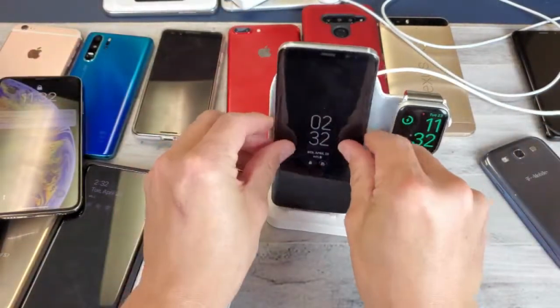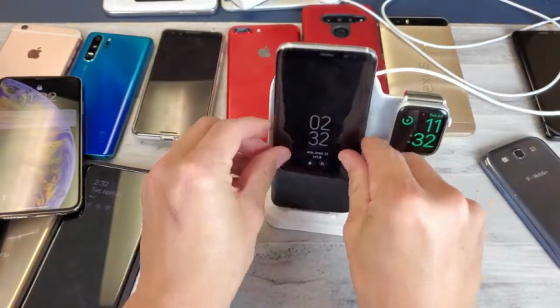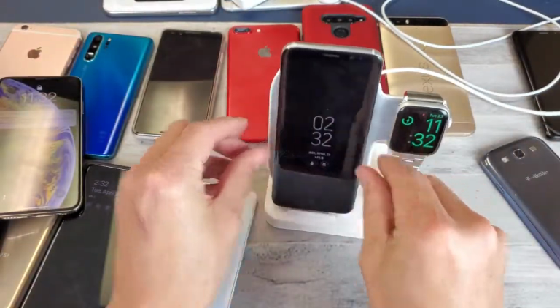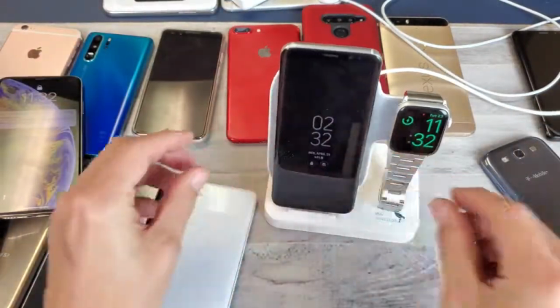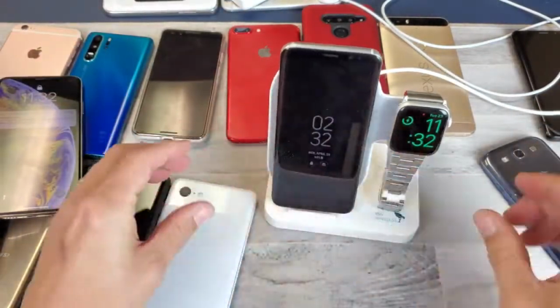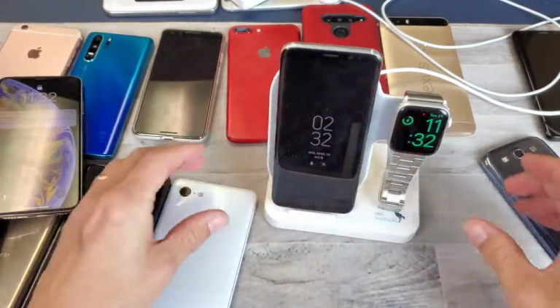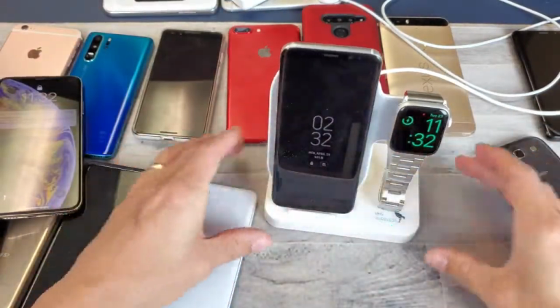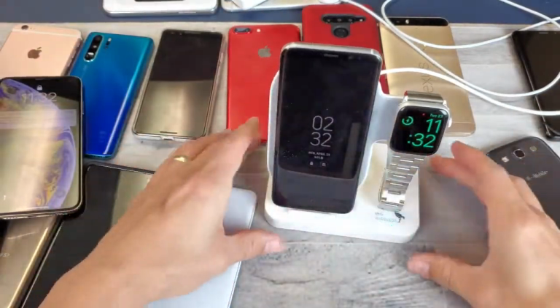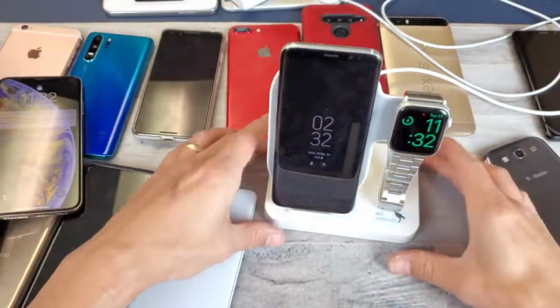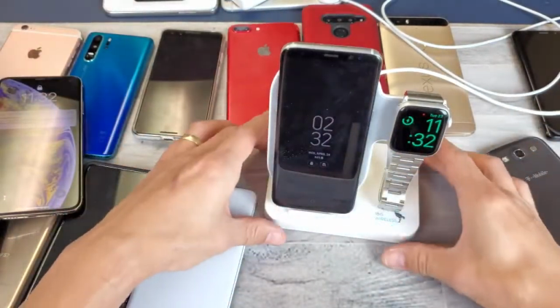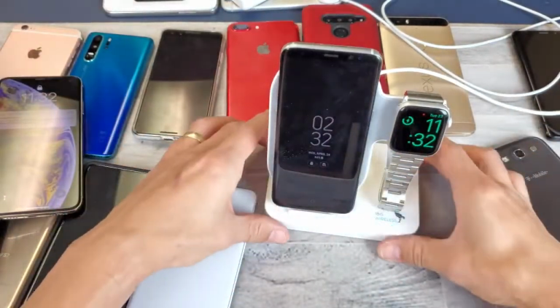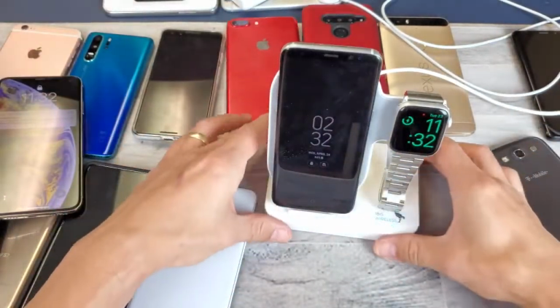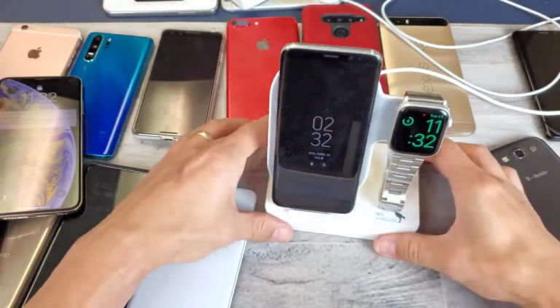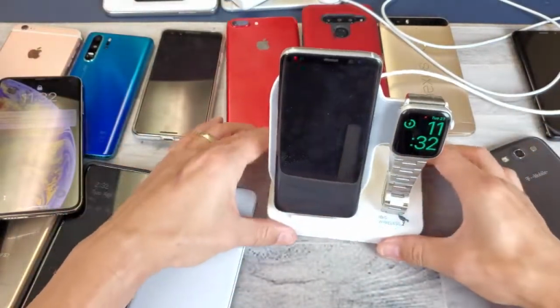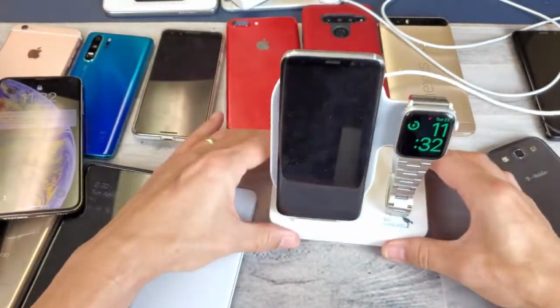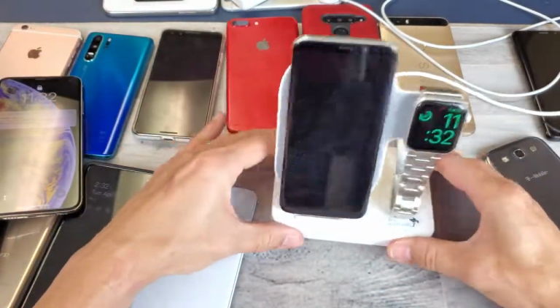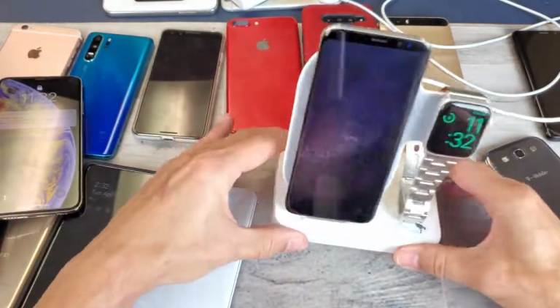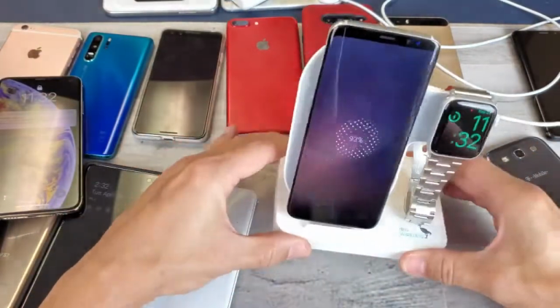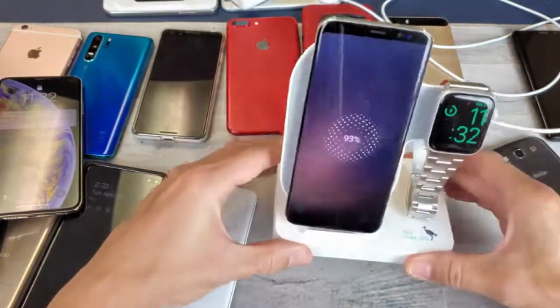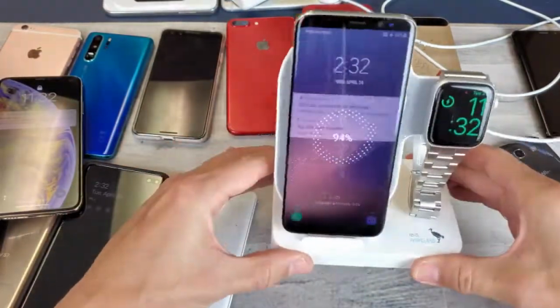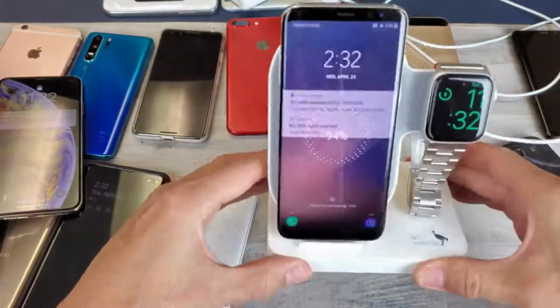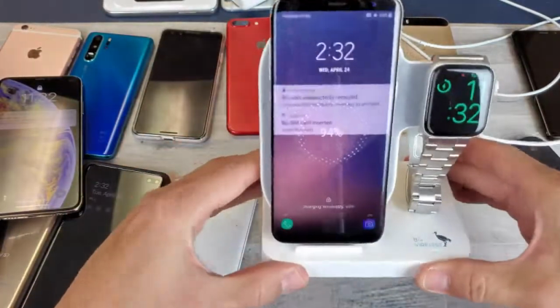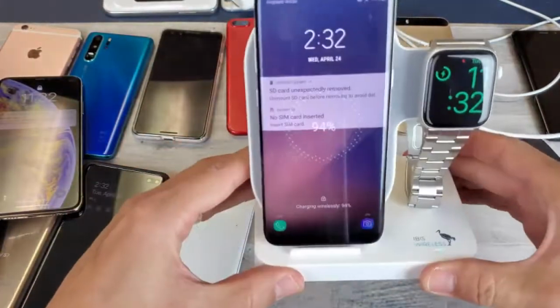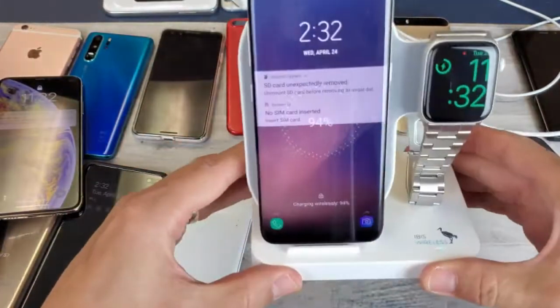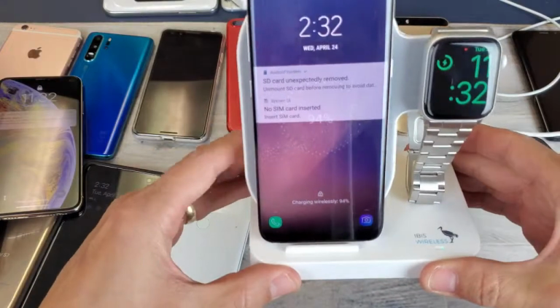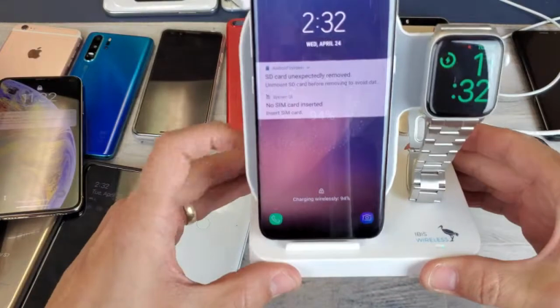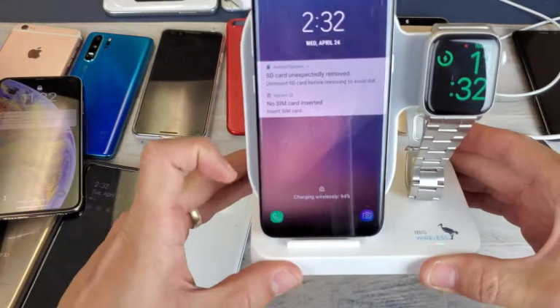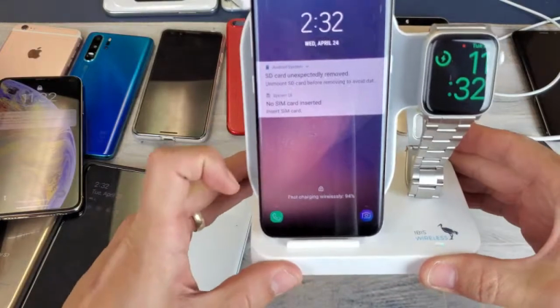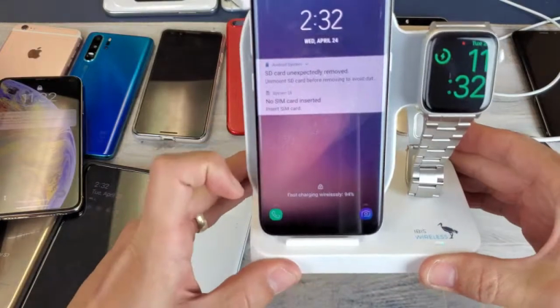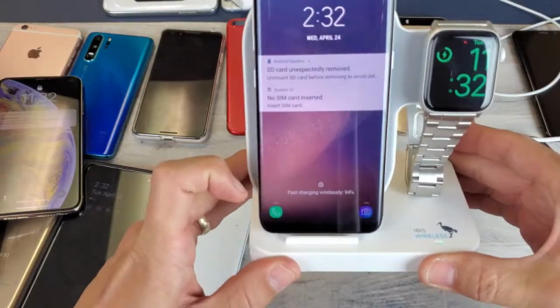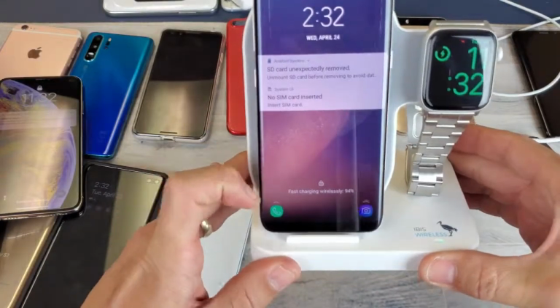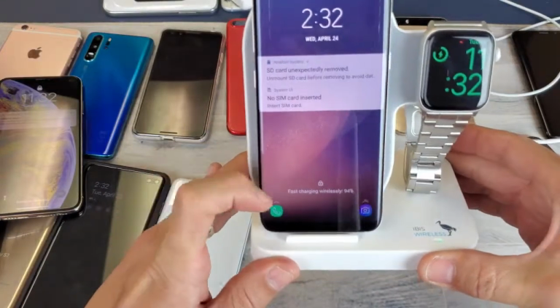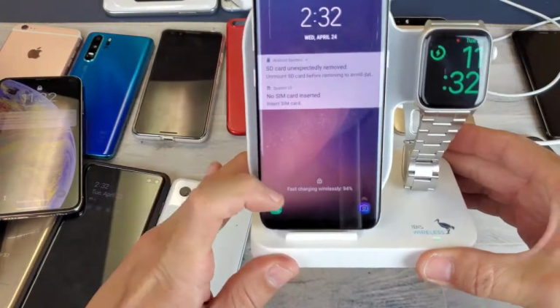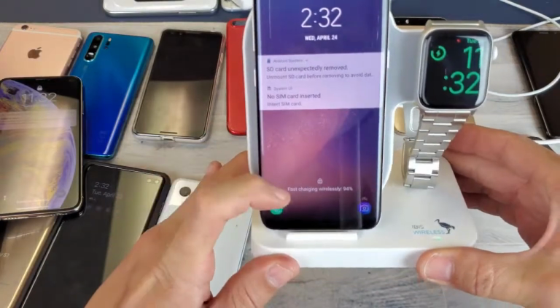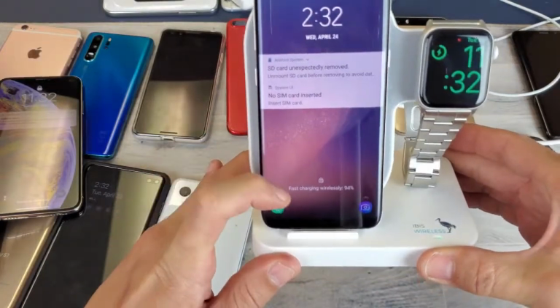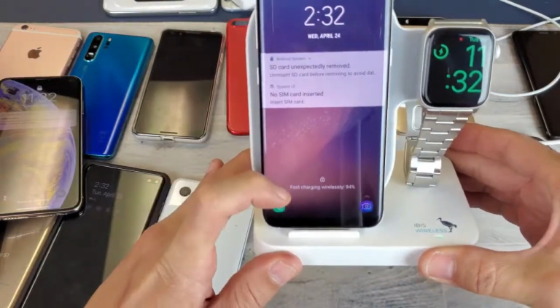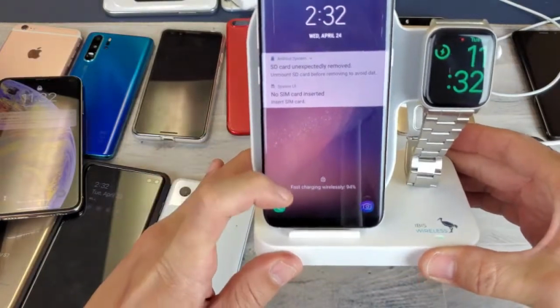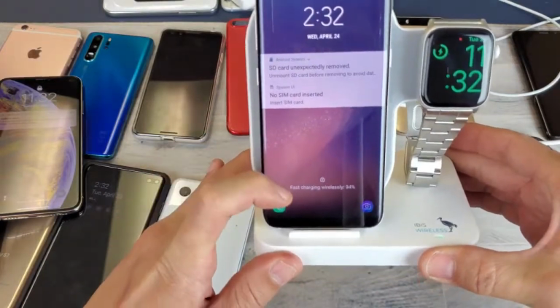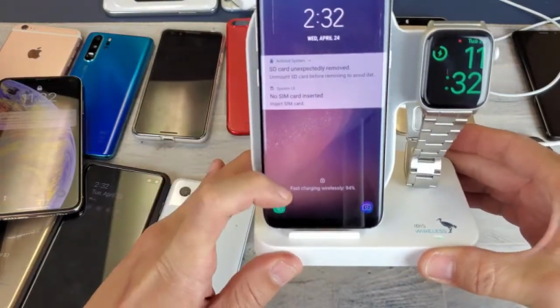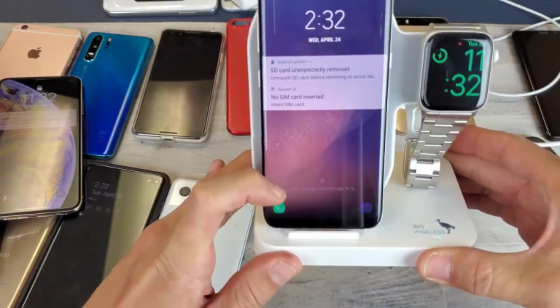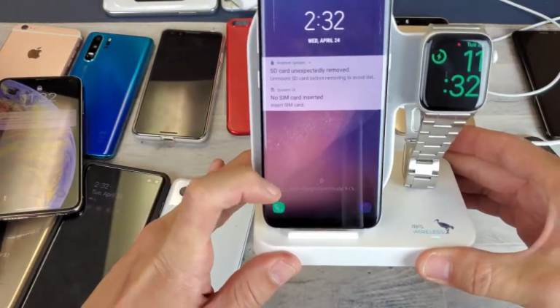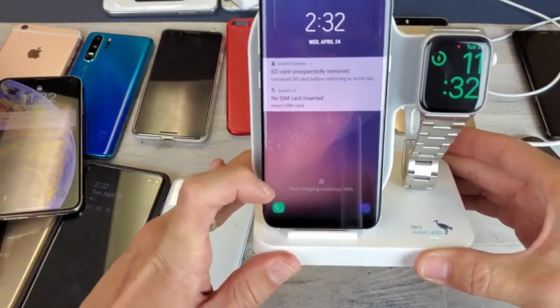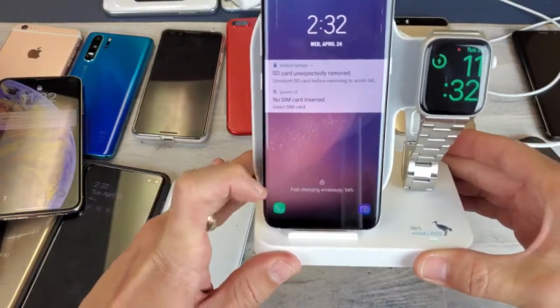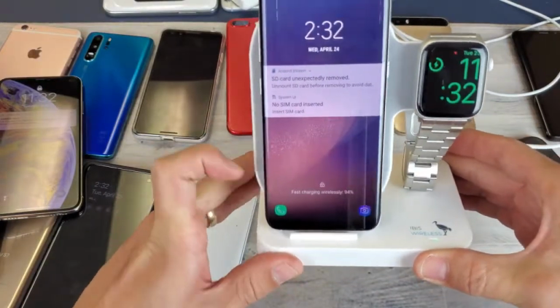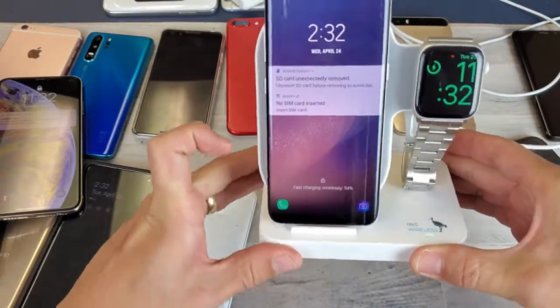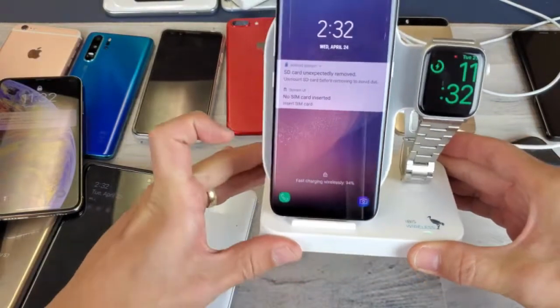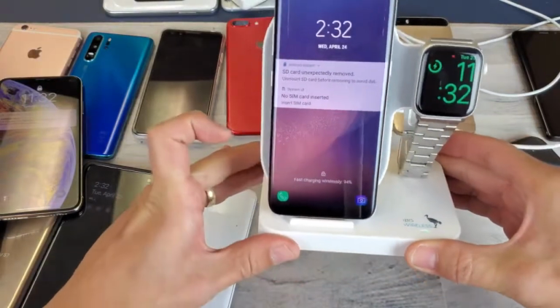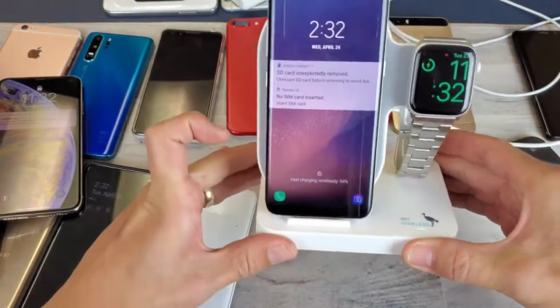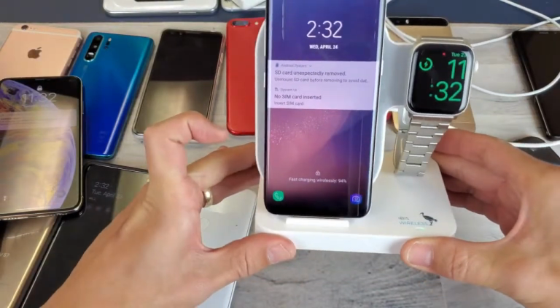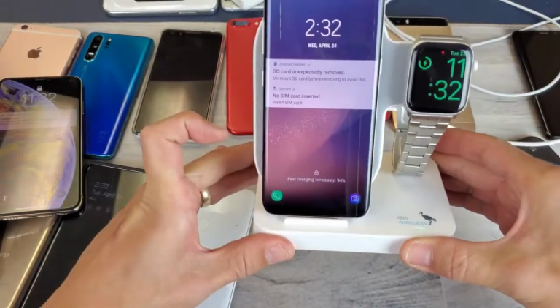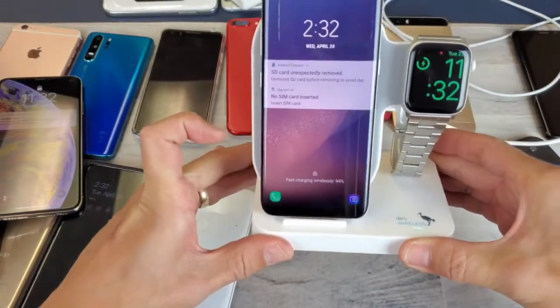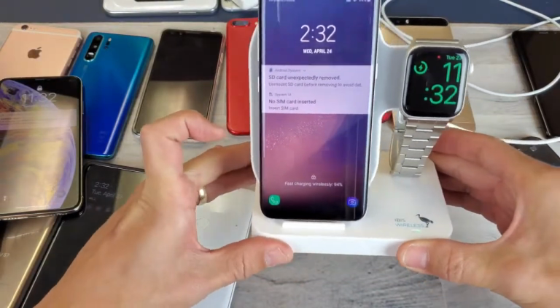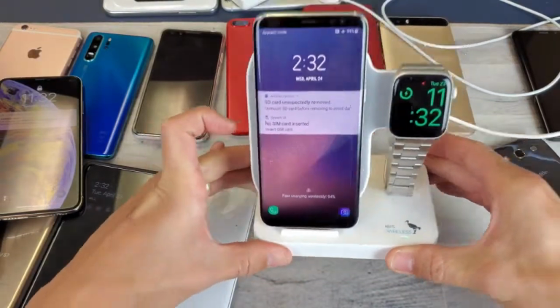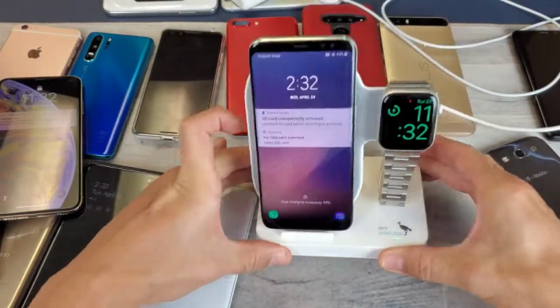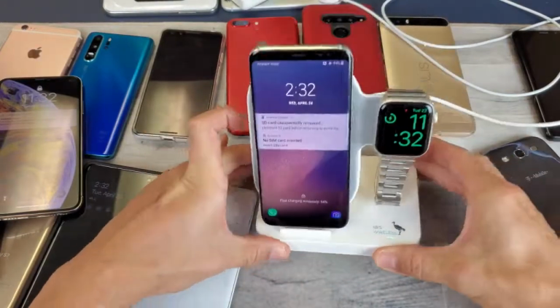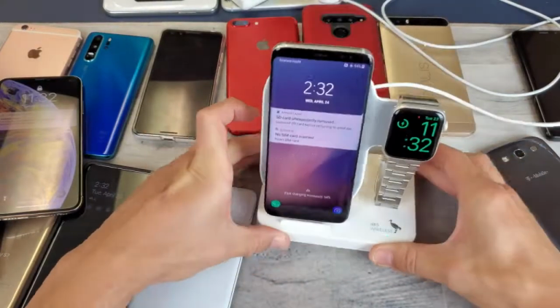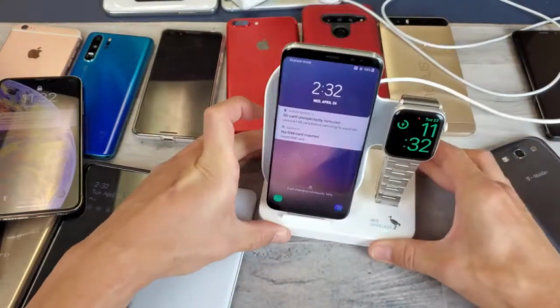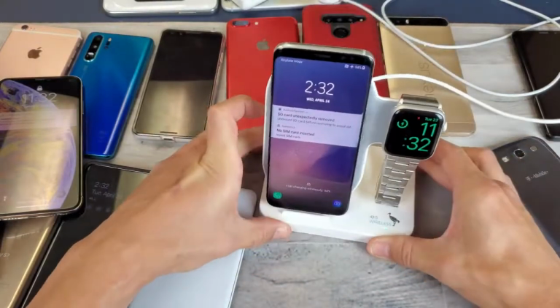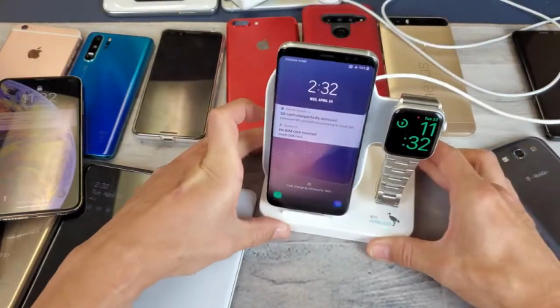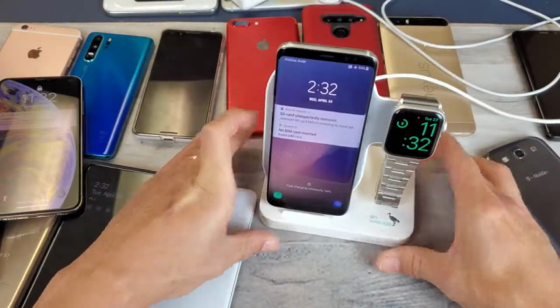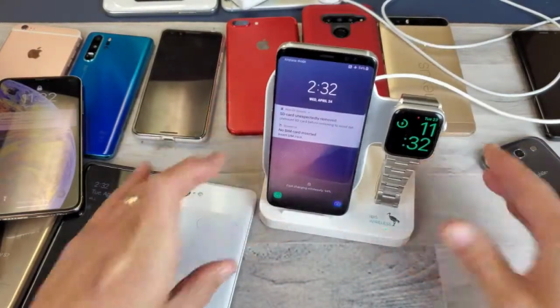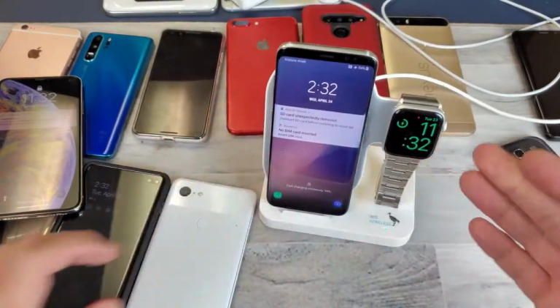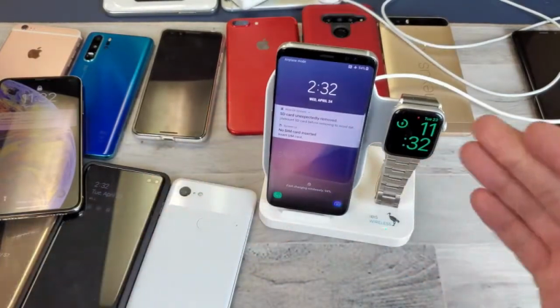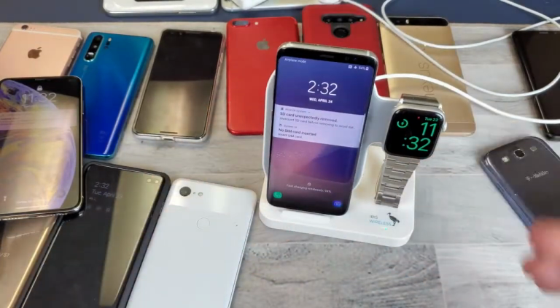Here's a Samsung Galaxy S8 — let me go ahead and pop that on here and we can see it's charging, and it is fast charging wirelessly as you can see.